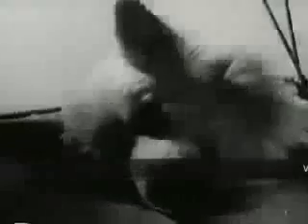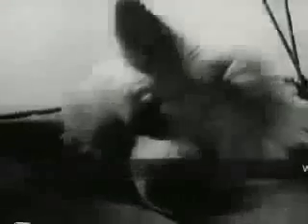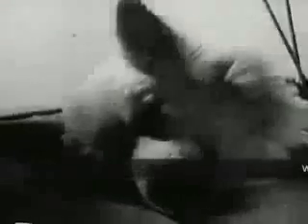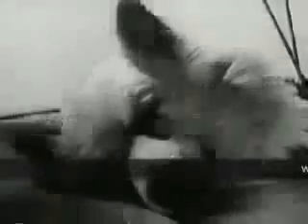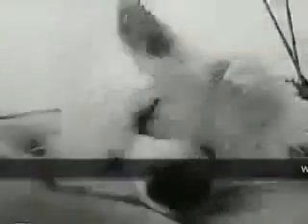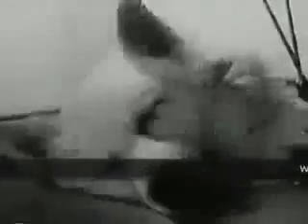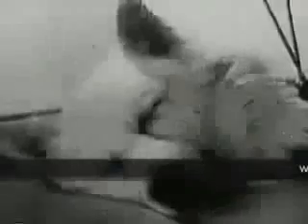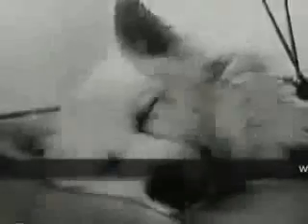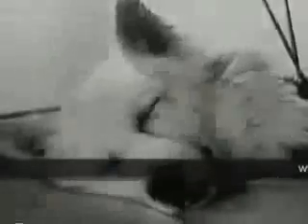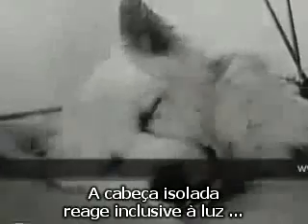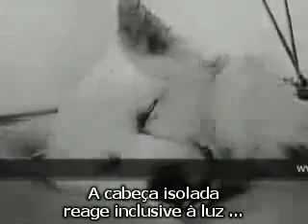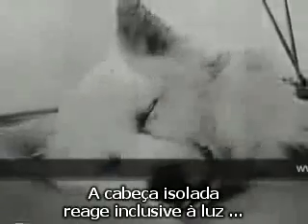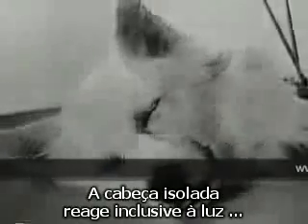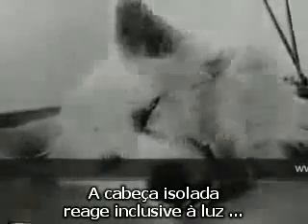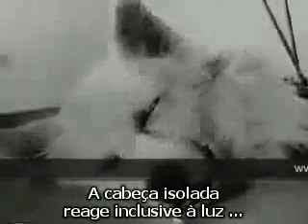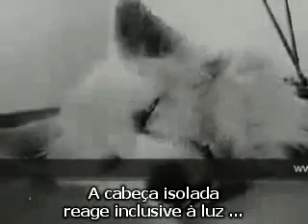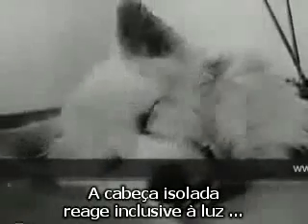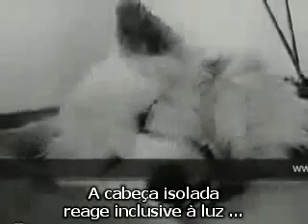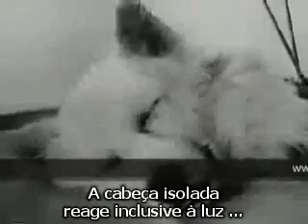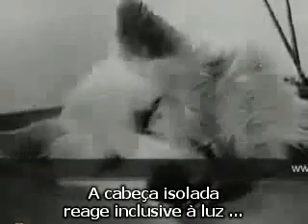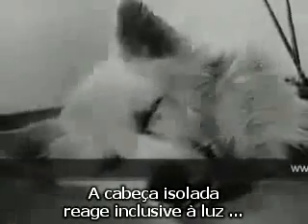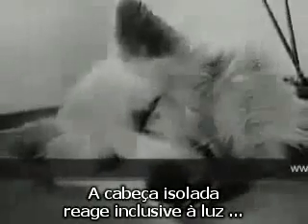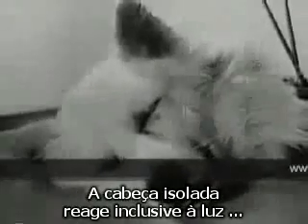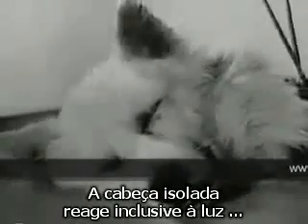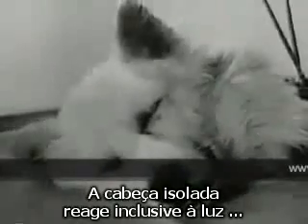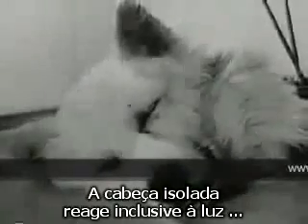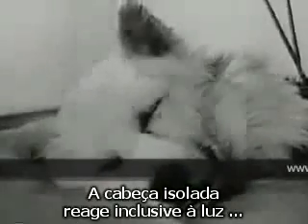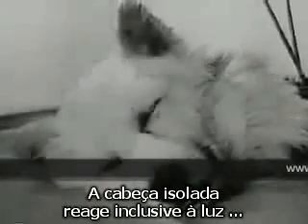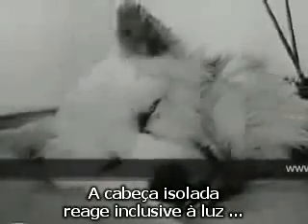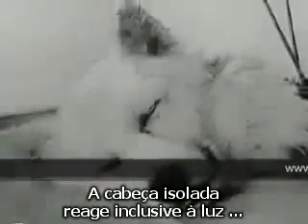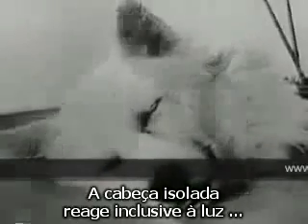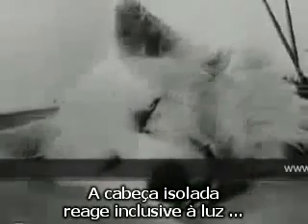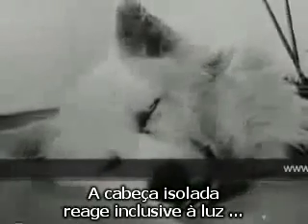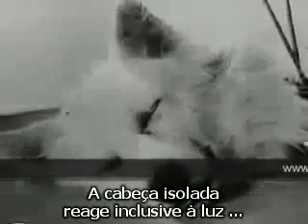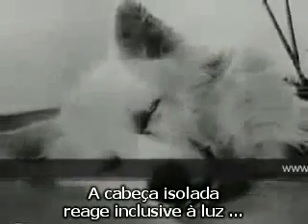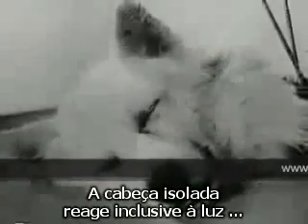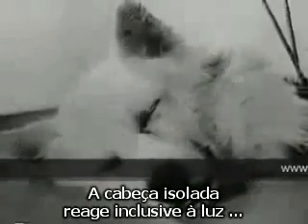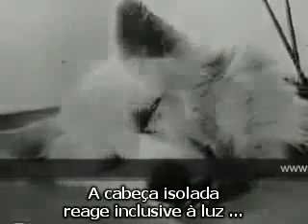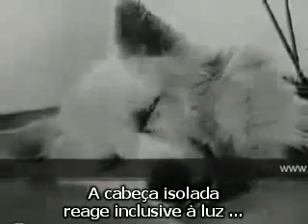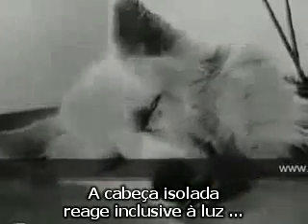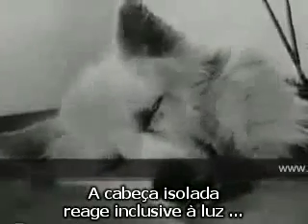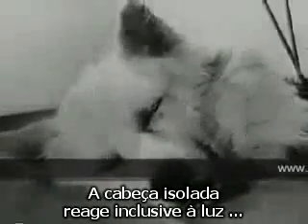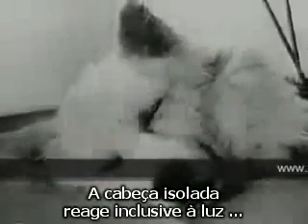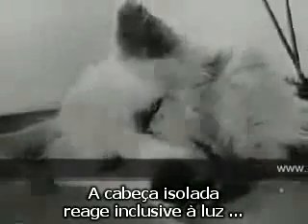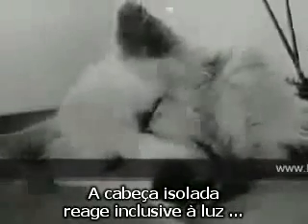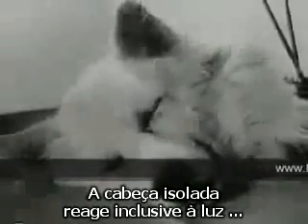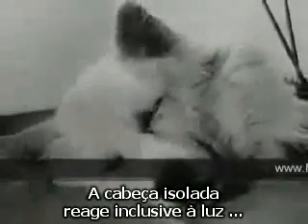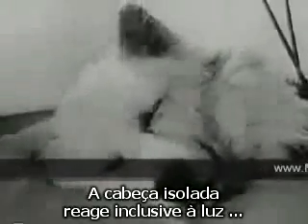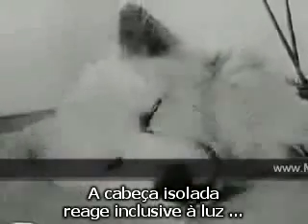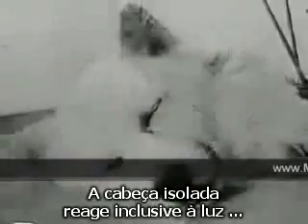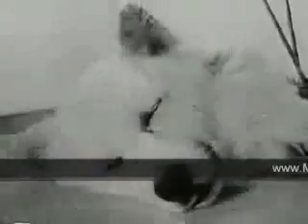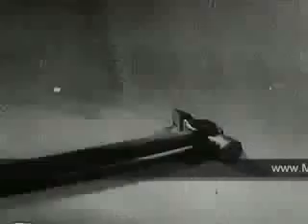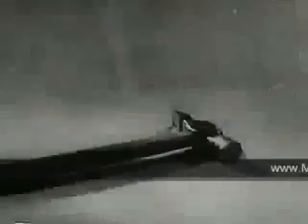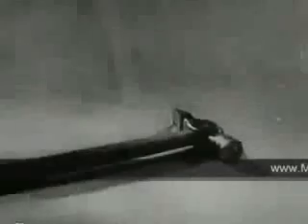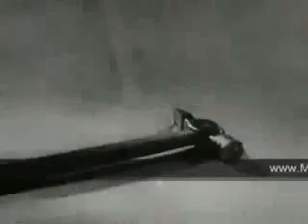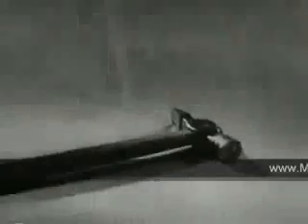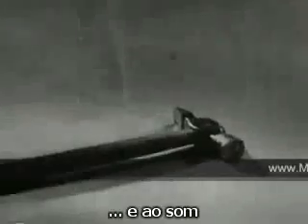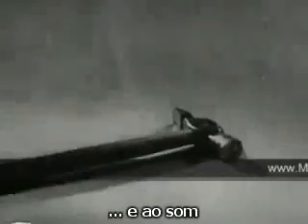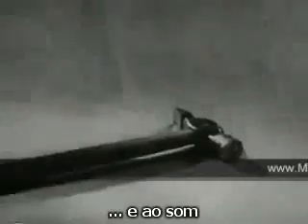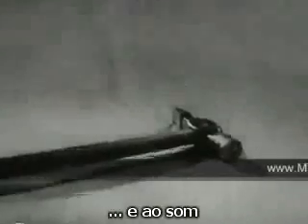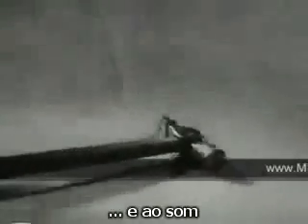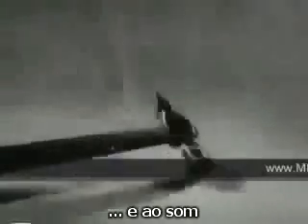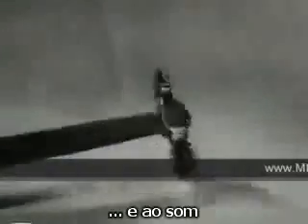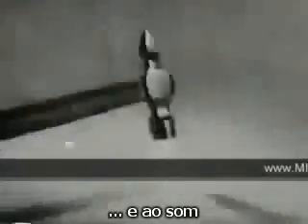The isolated head even reacts to light and to sound.